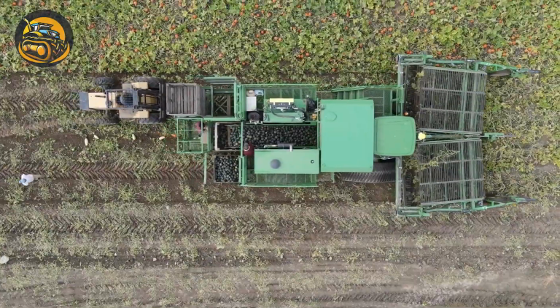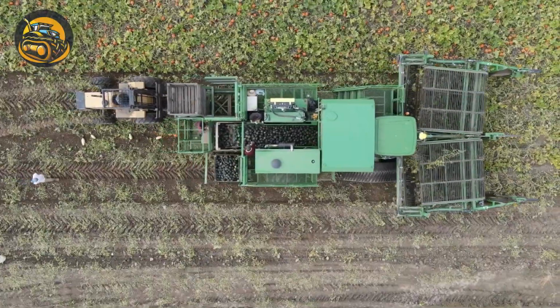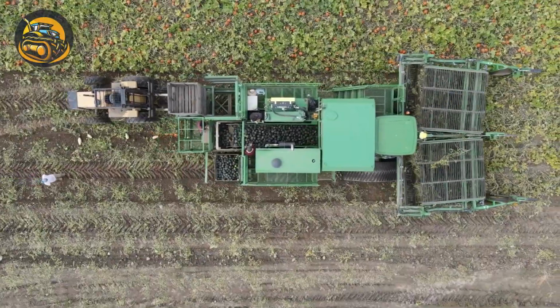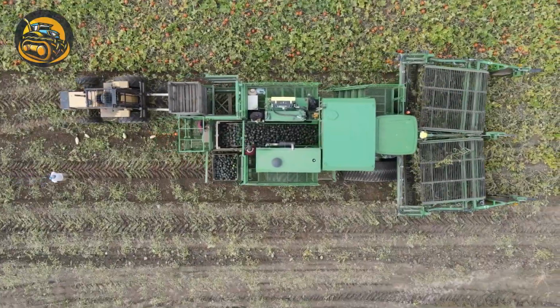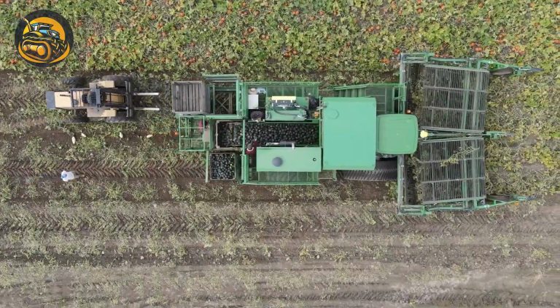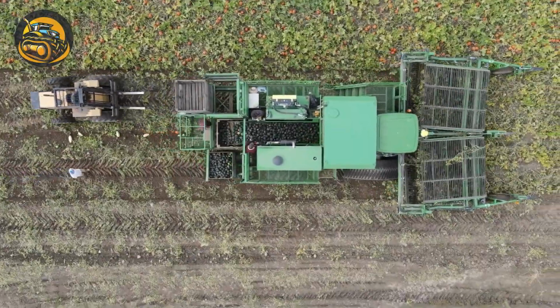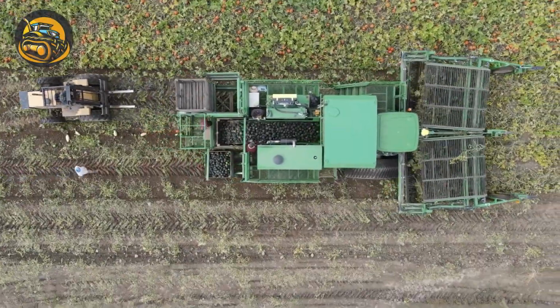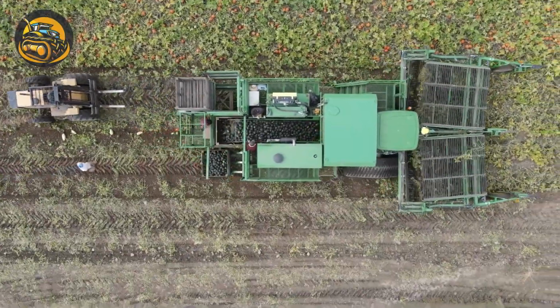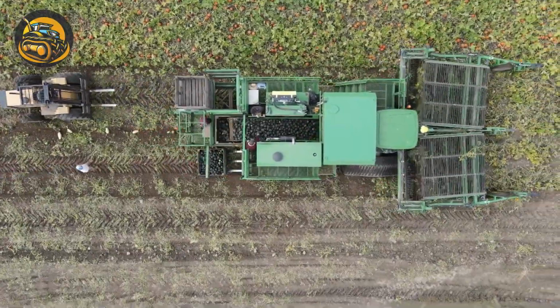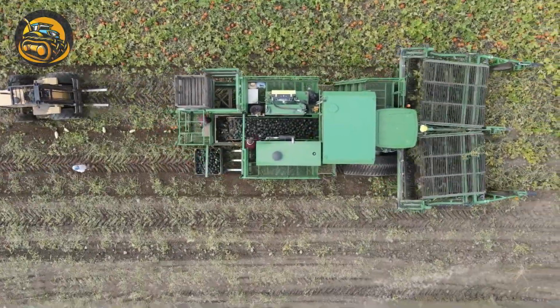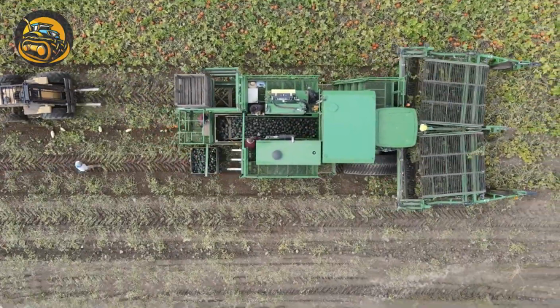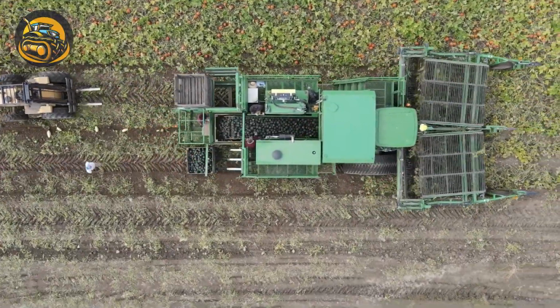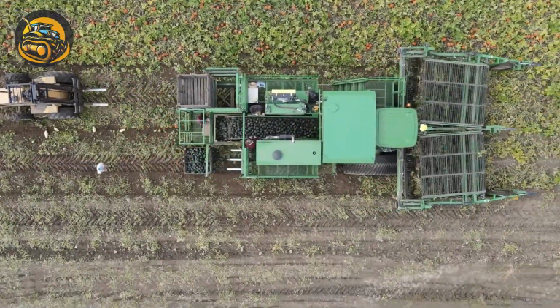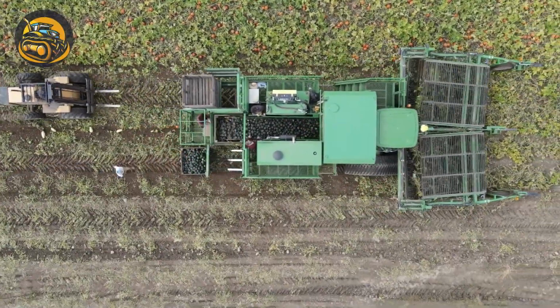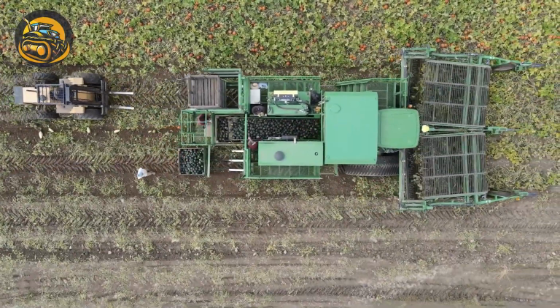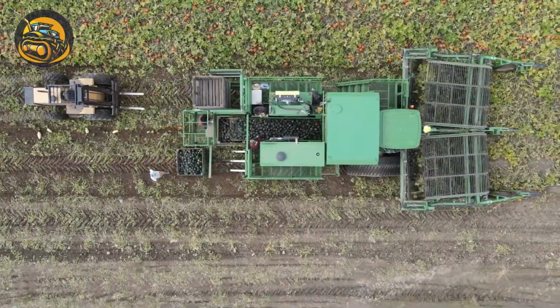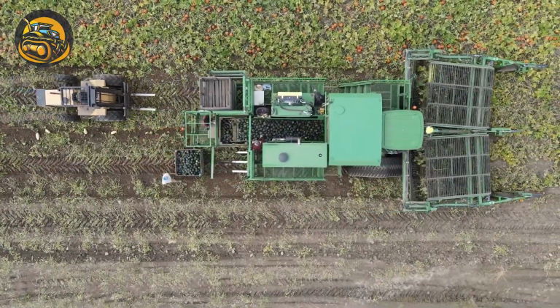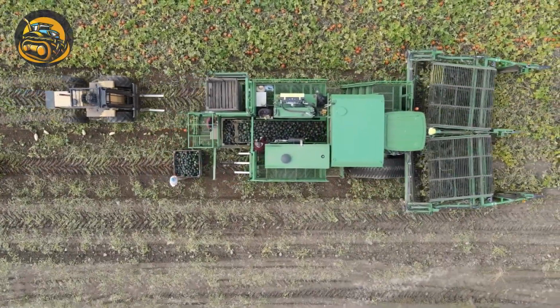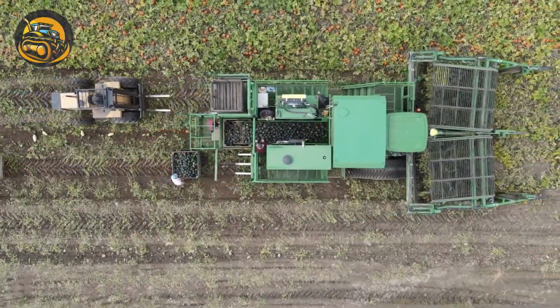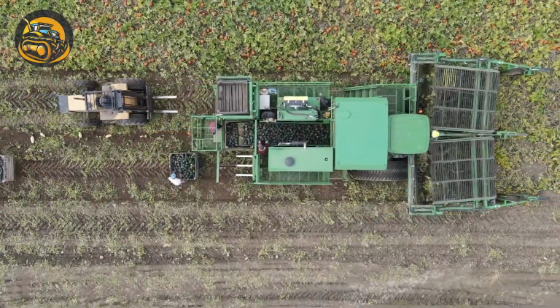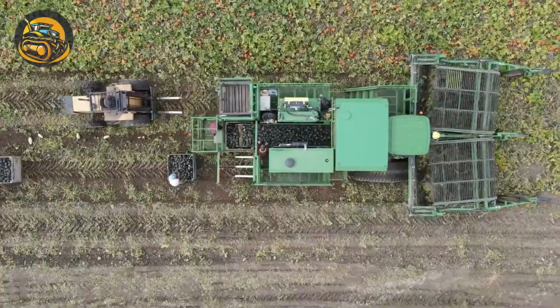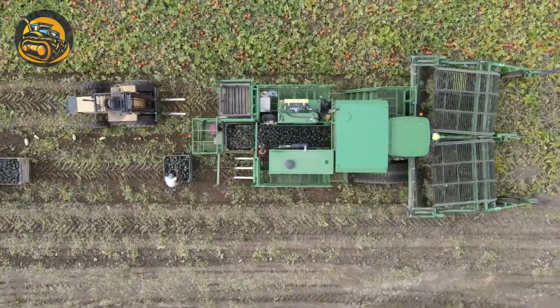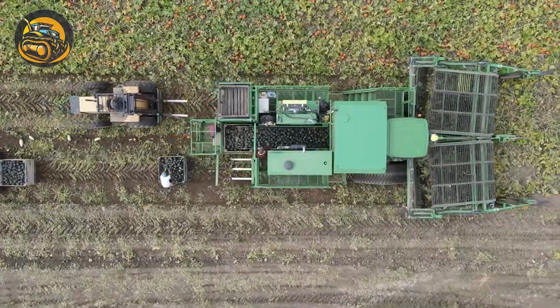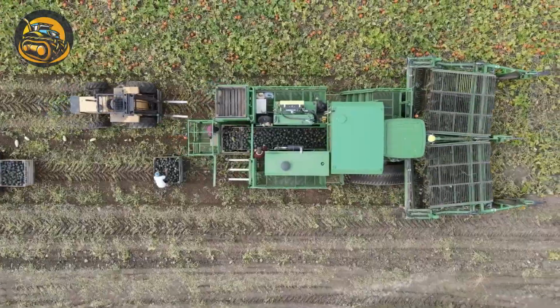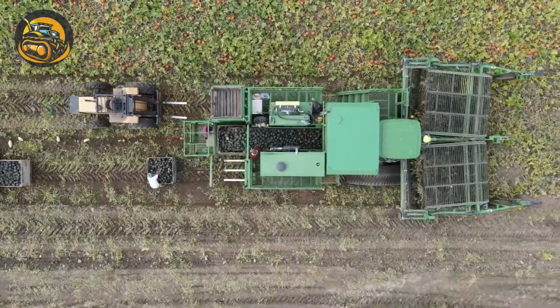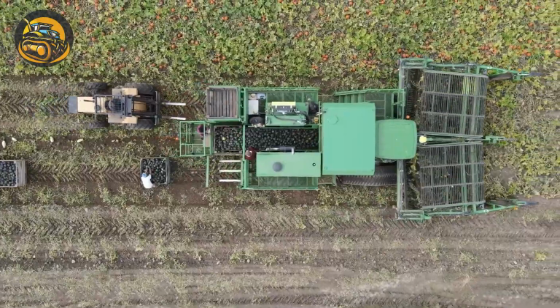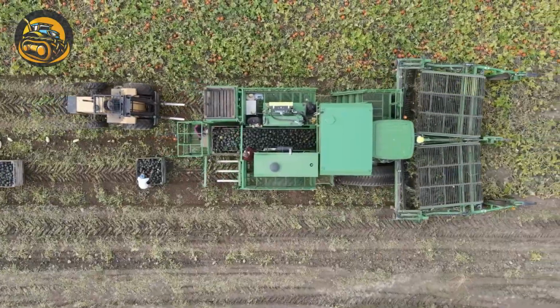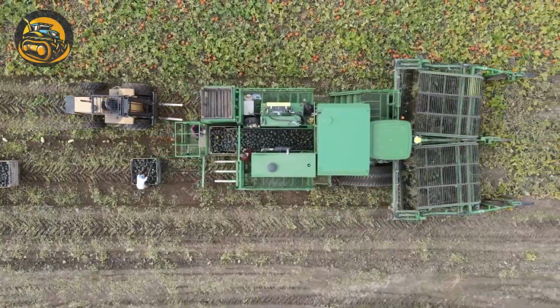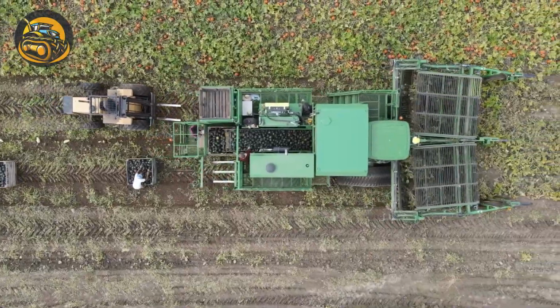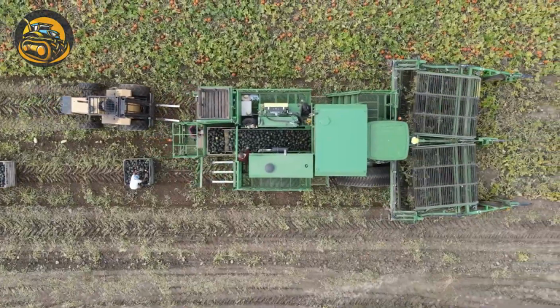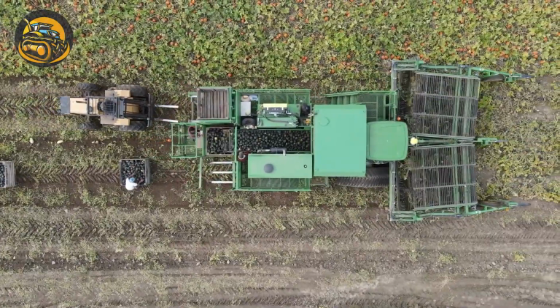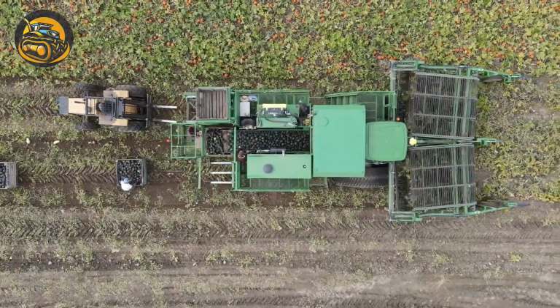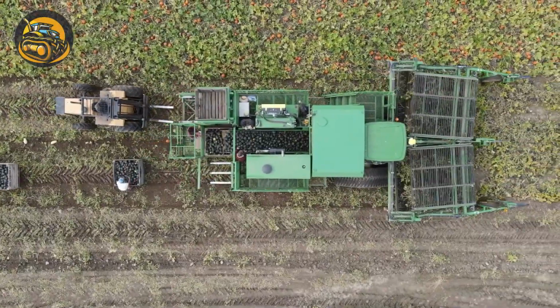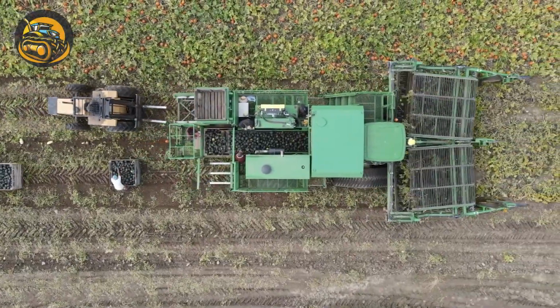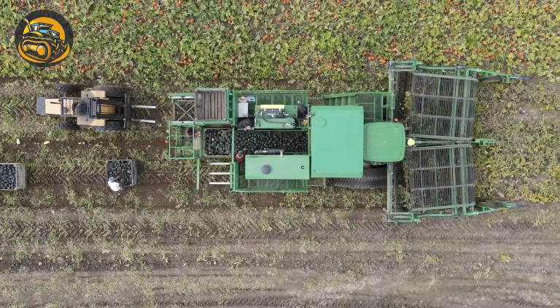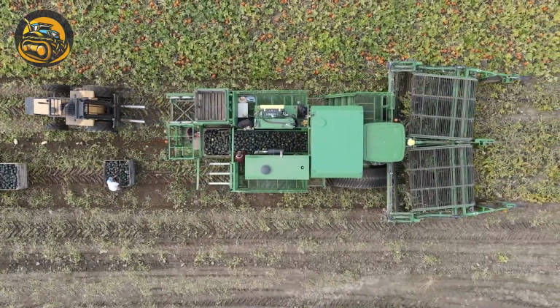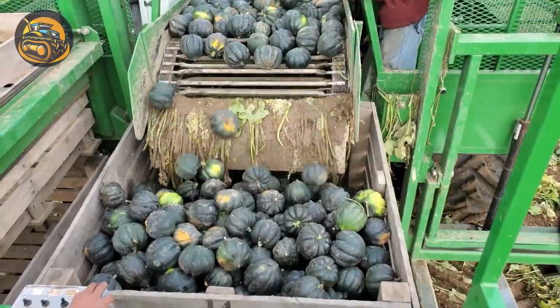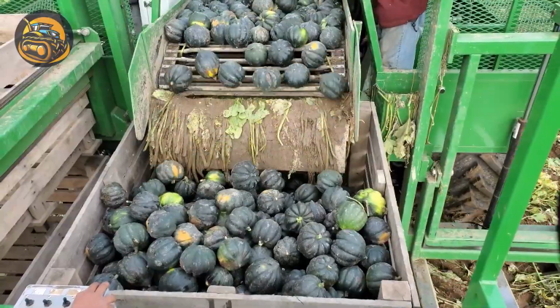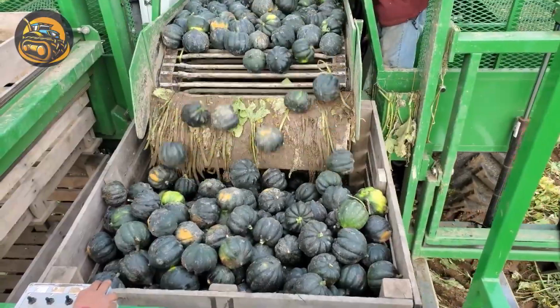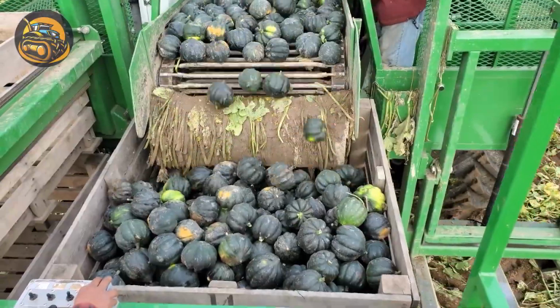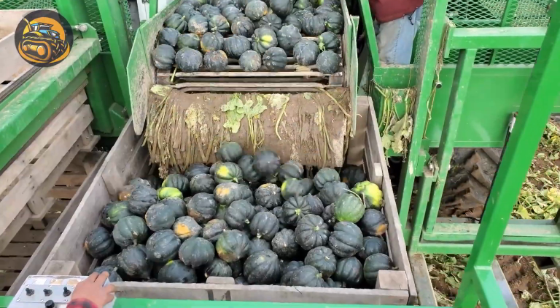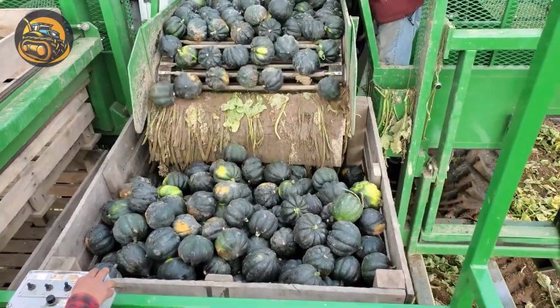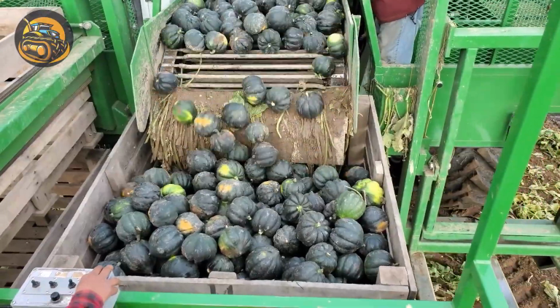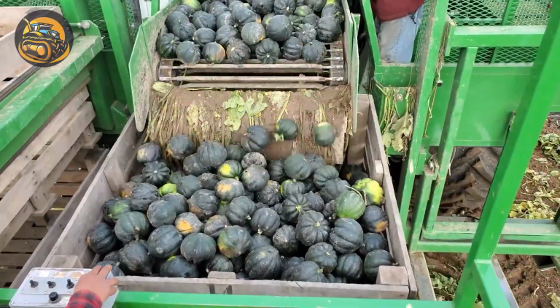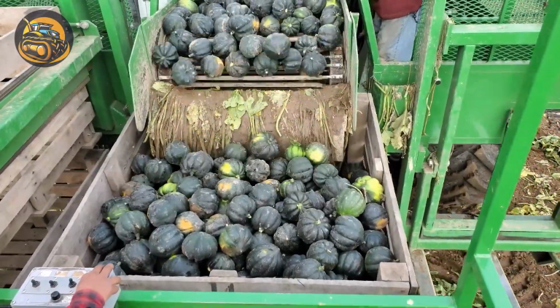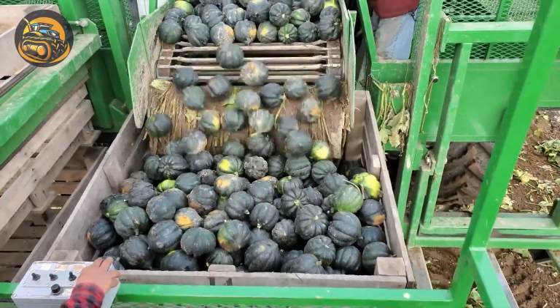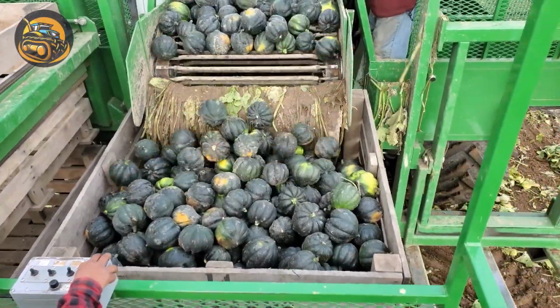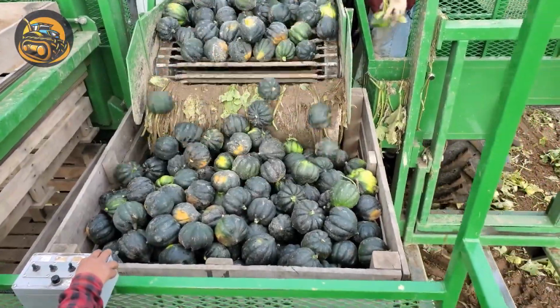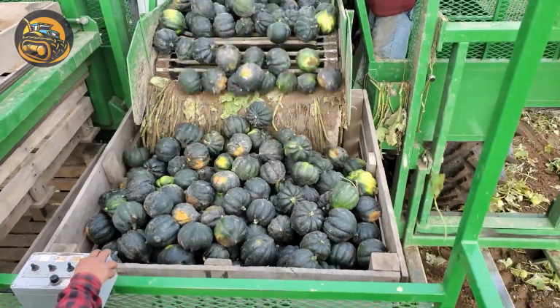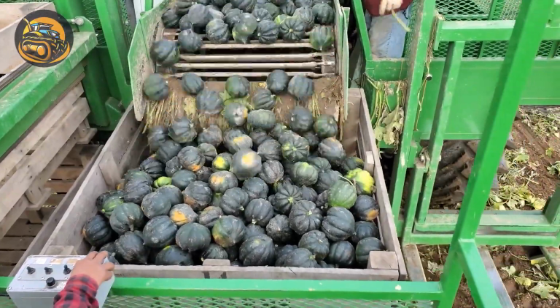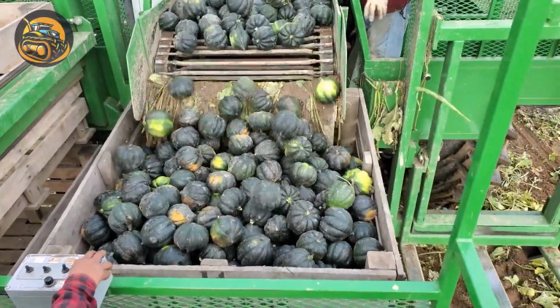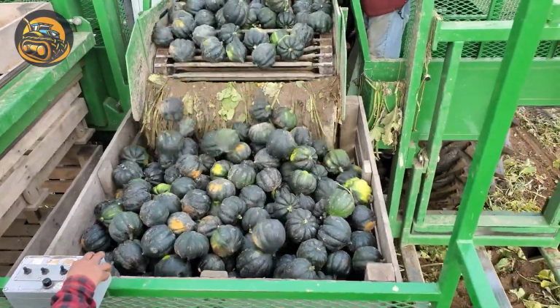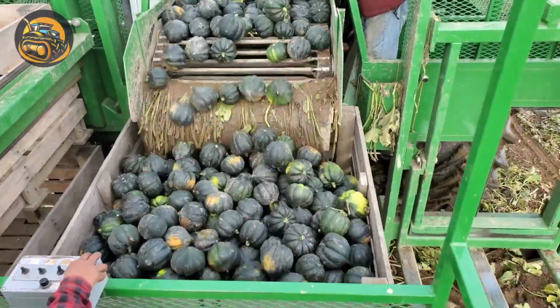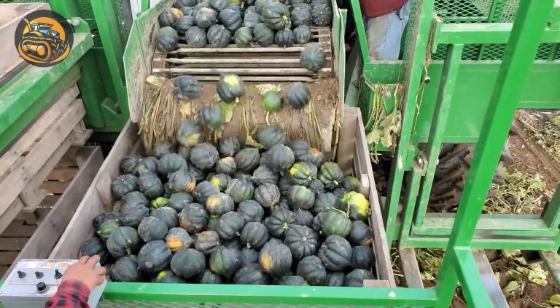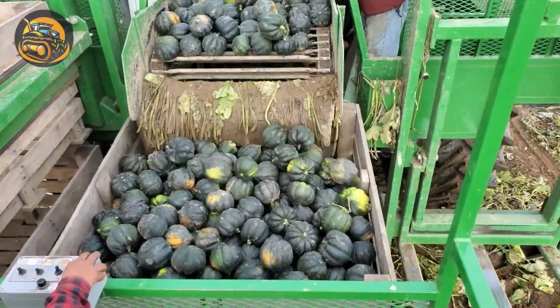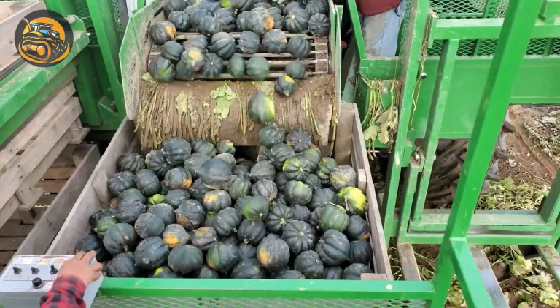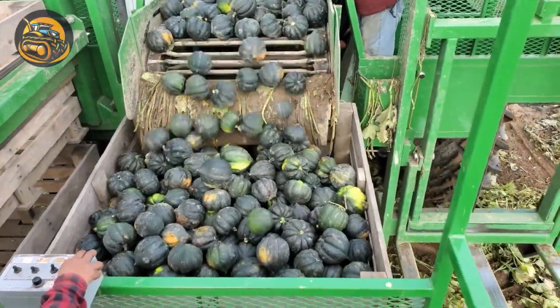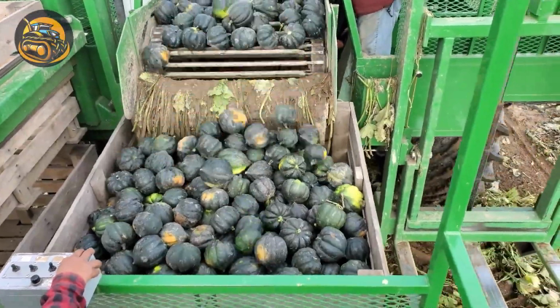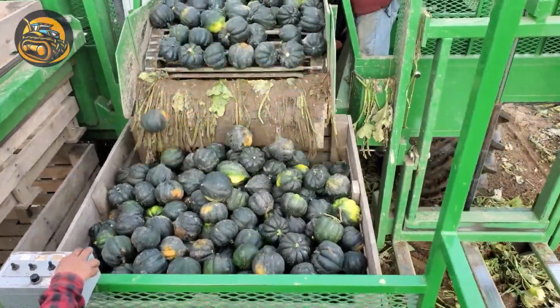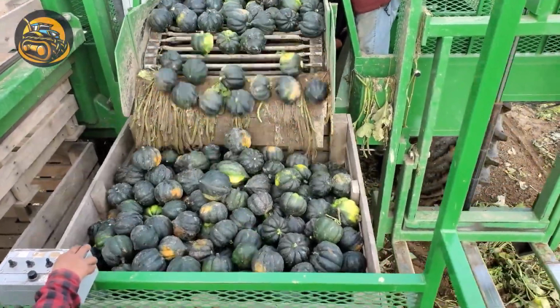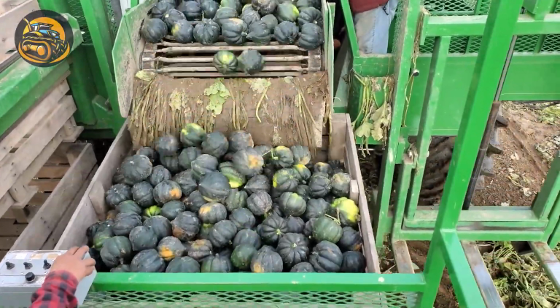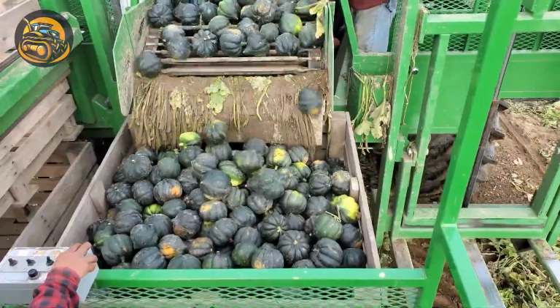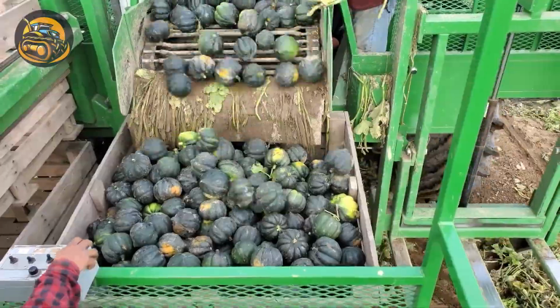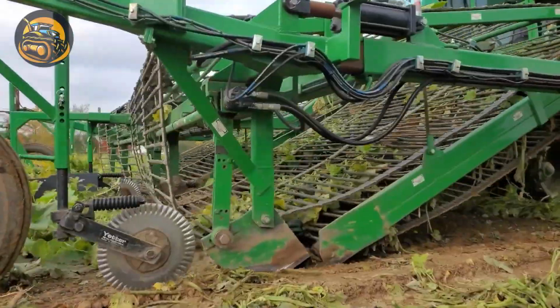Technically a custom-built model, this one-of-a-kind Vogel harvester is being used to collect squash on a farm in Michigan.